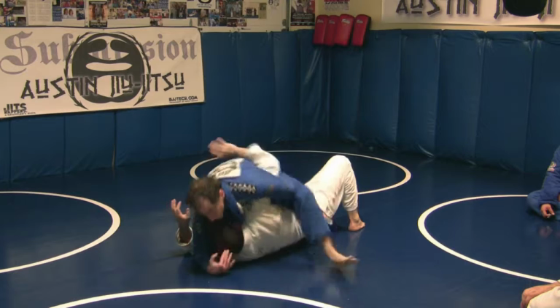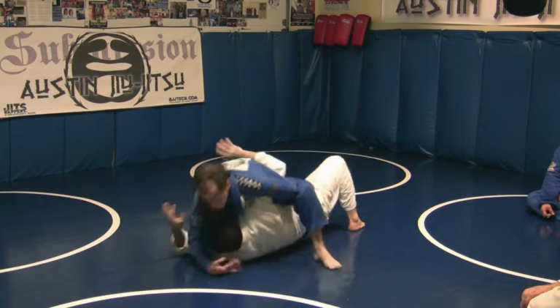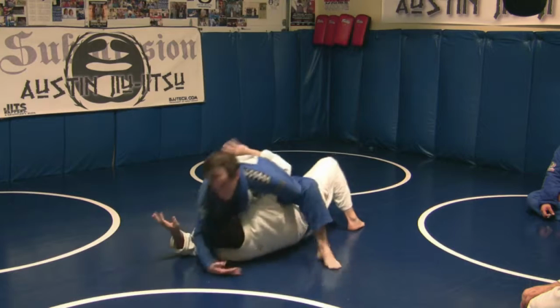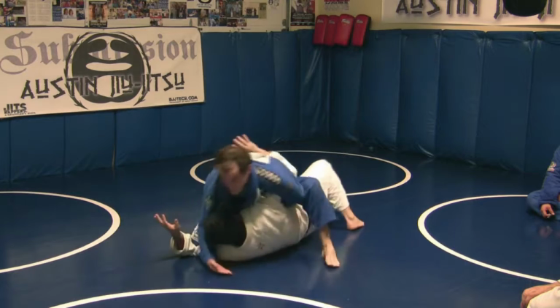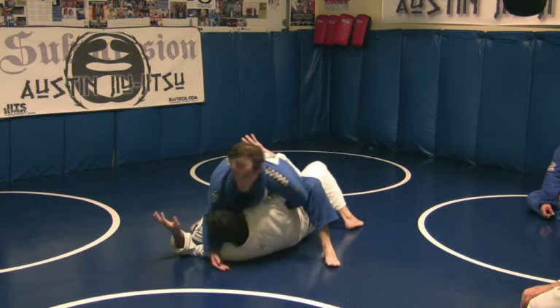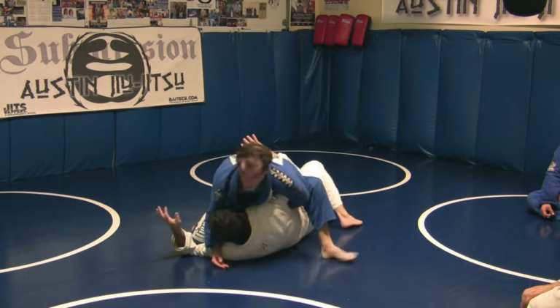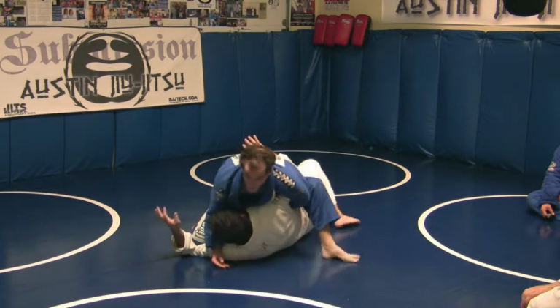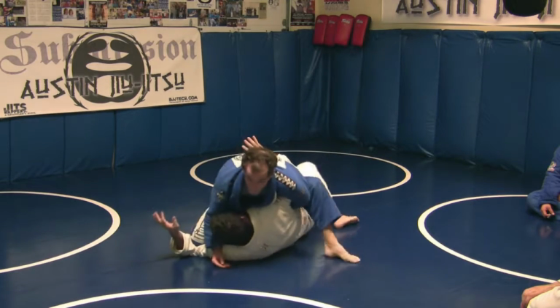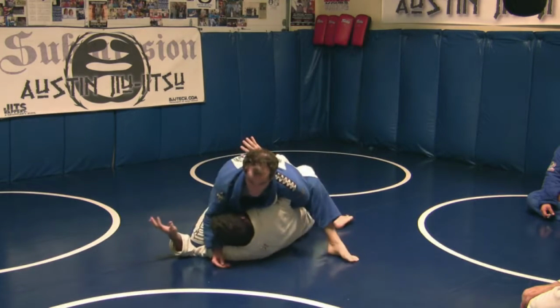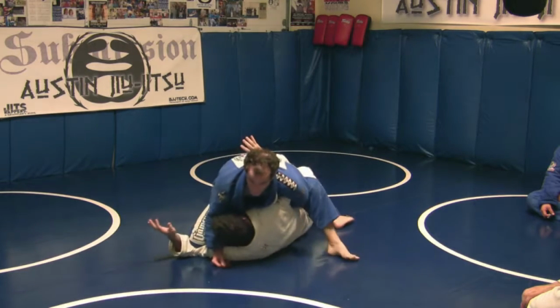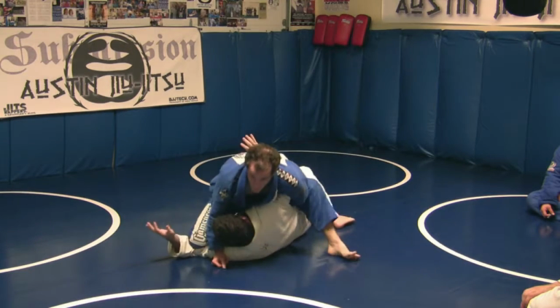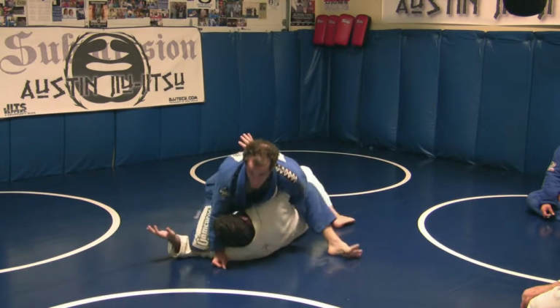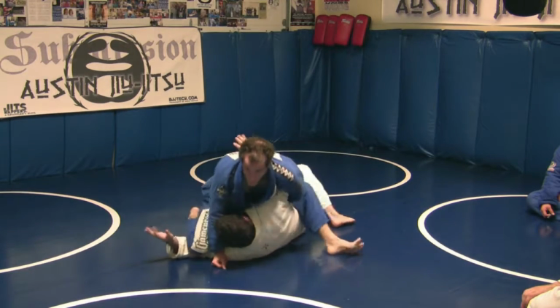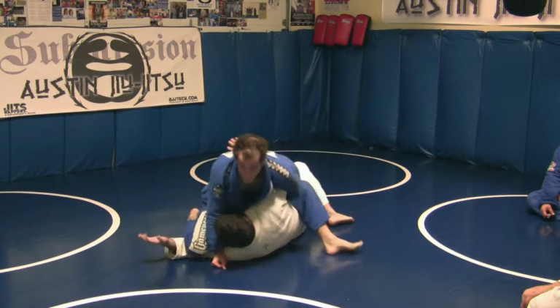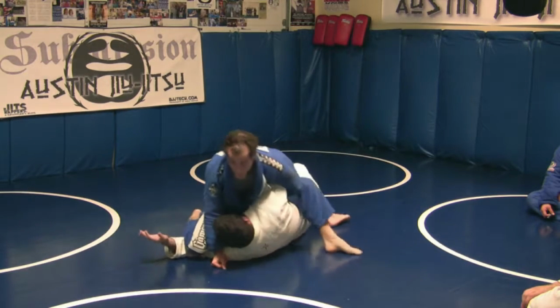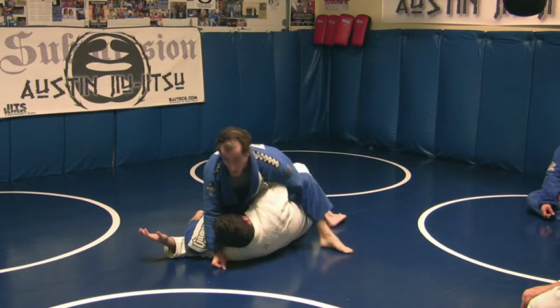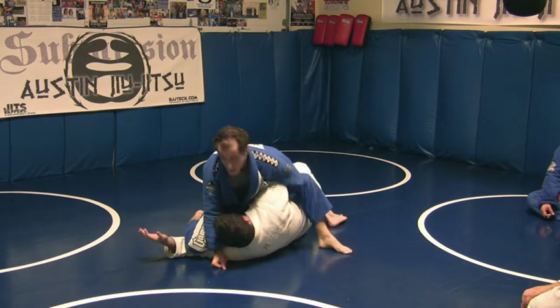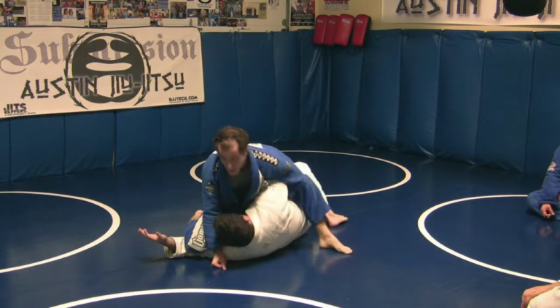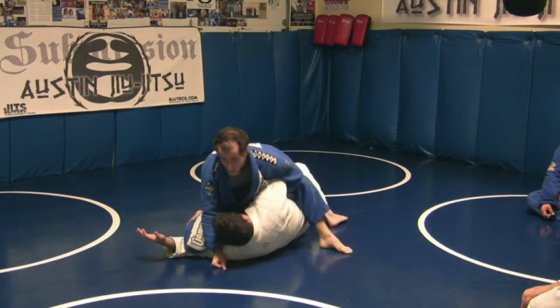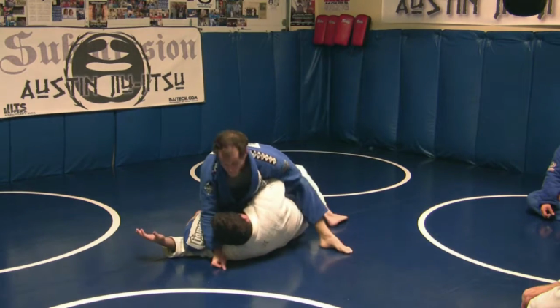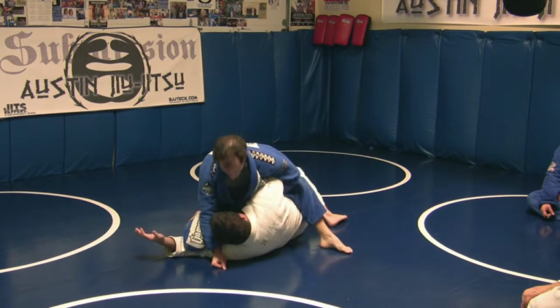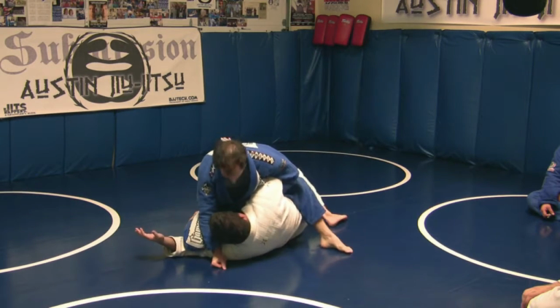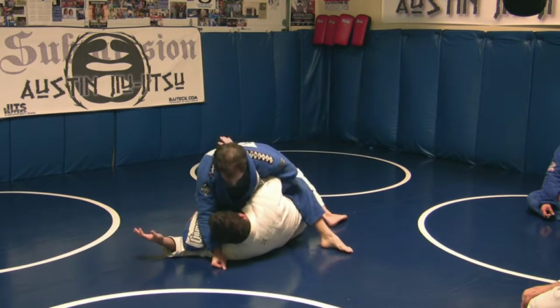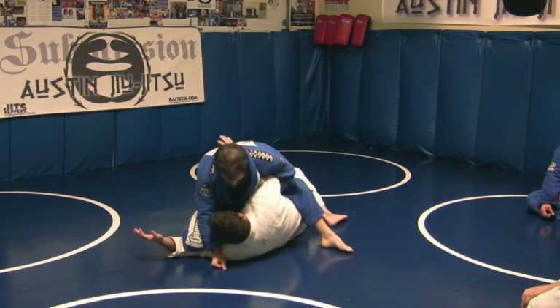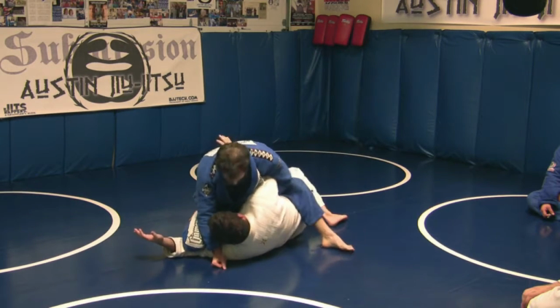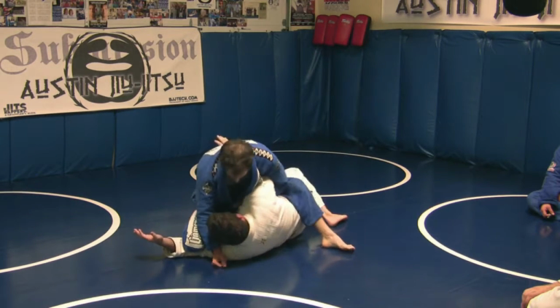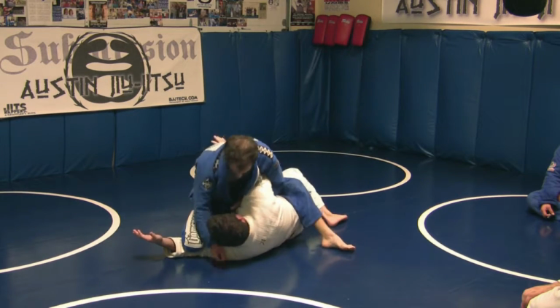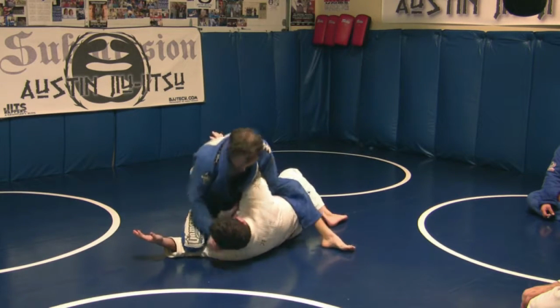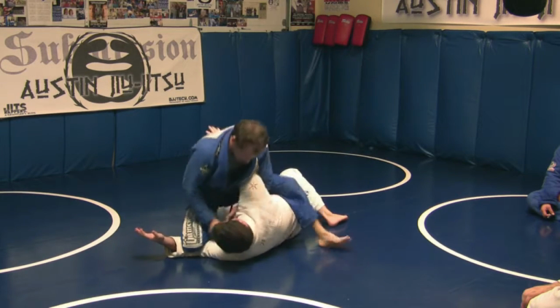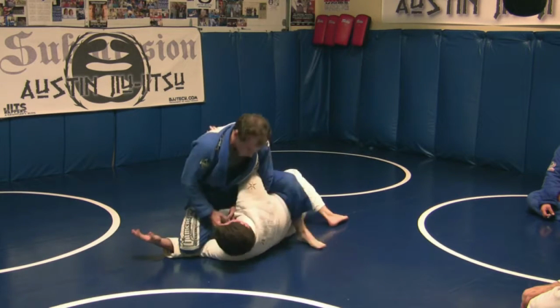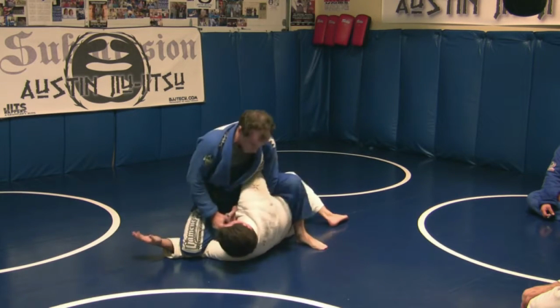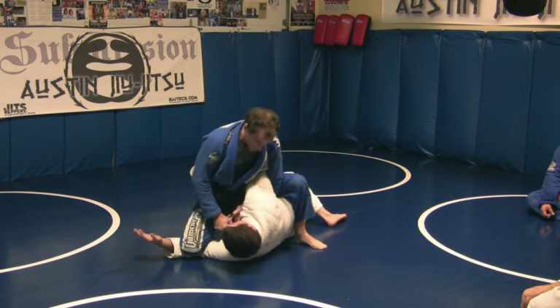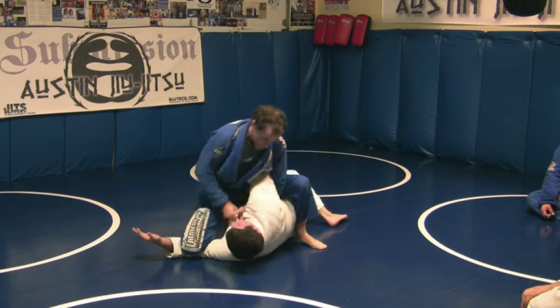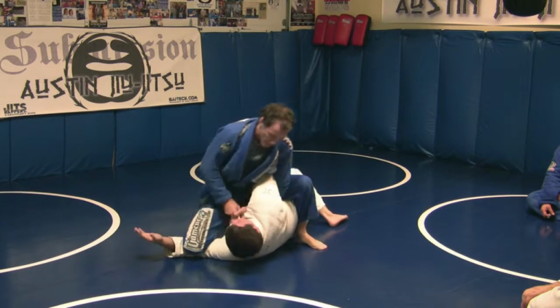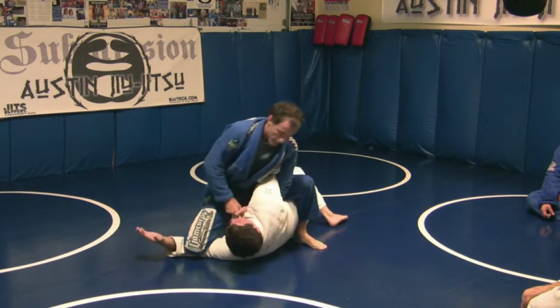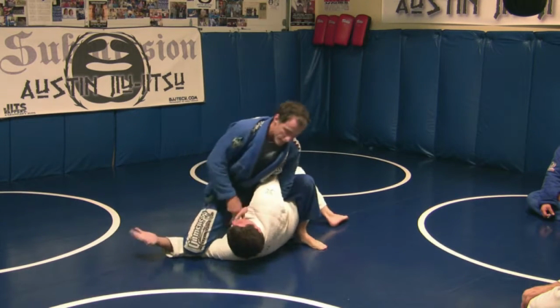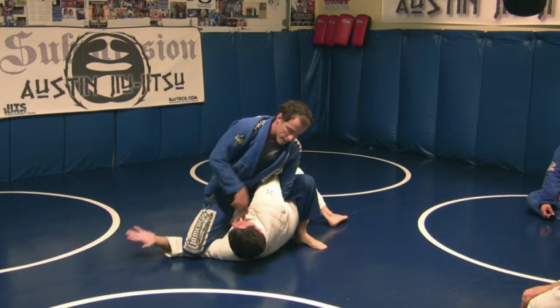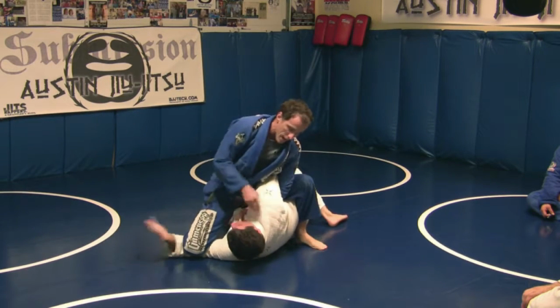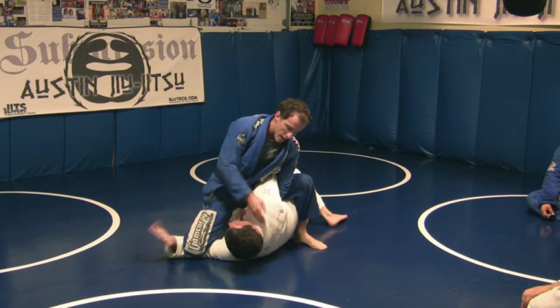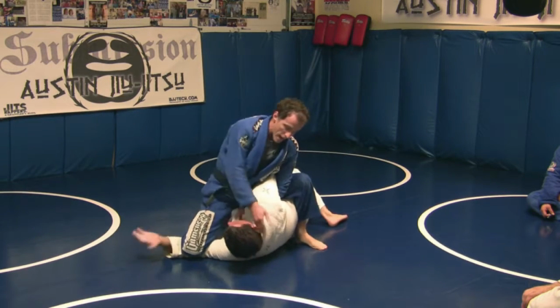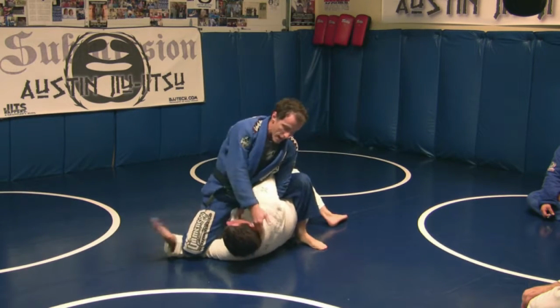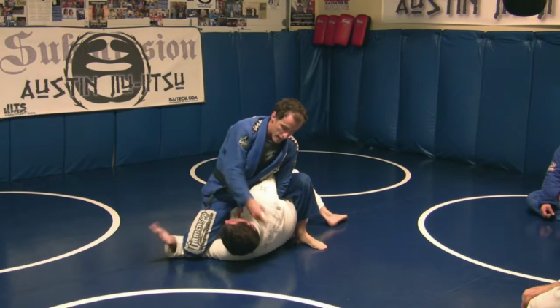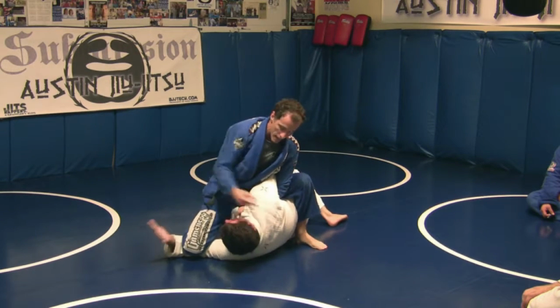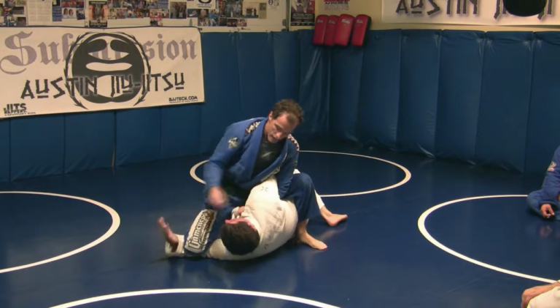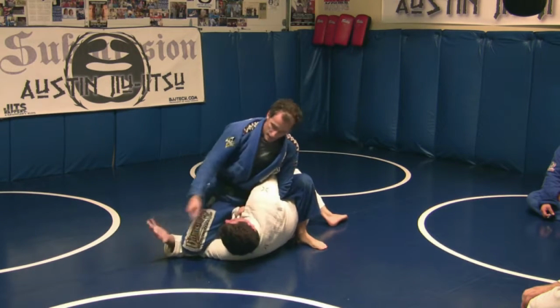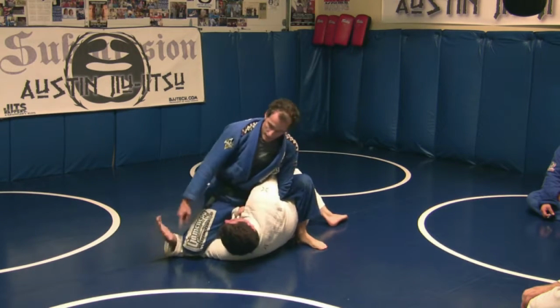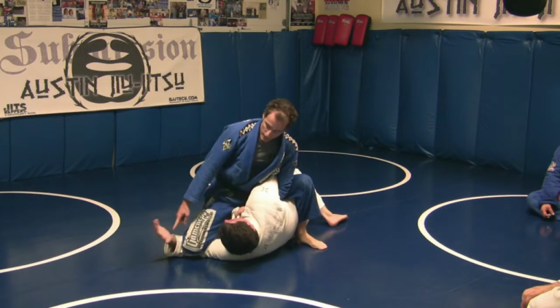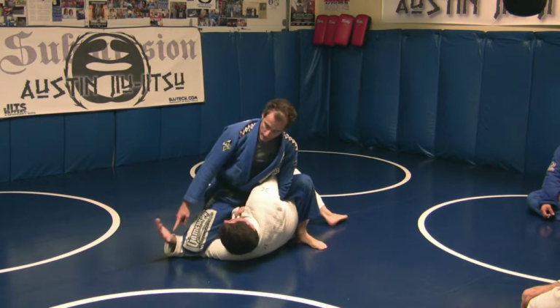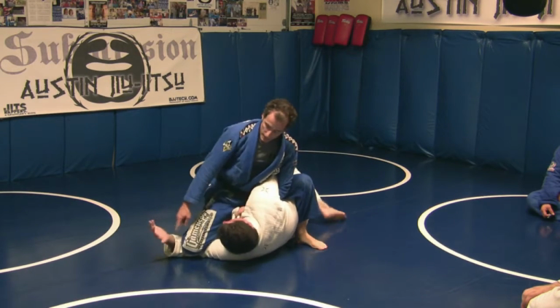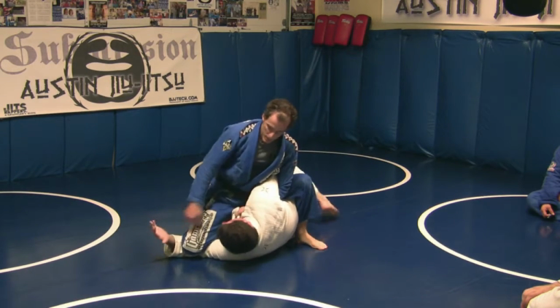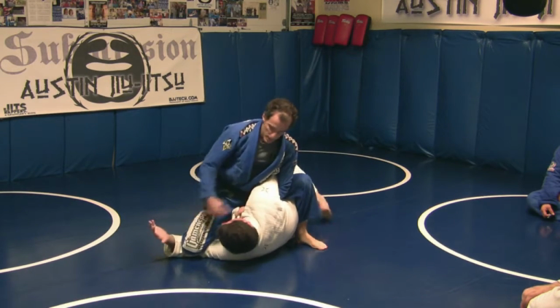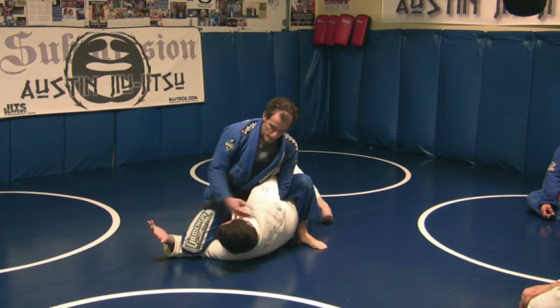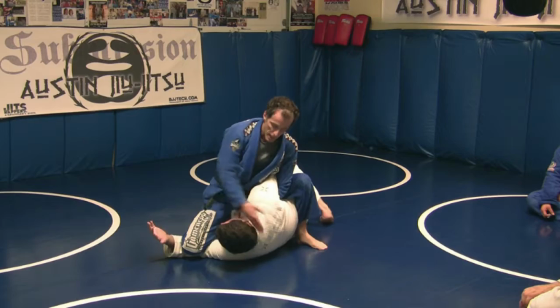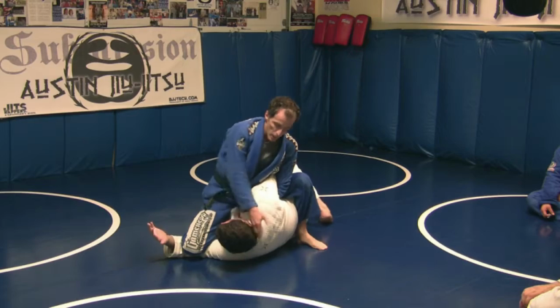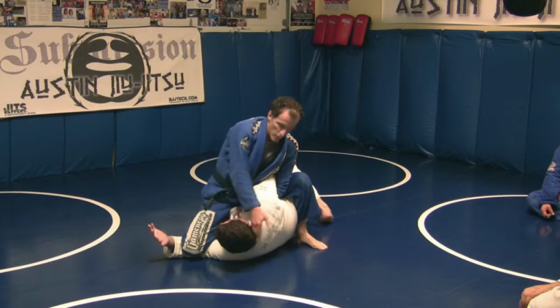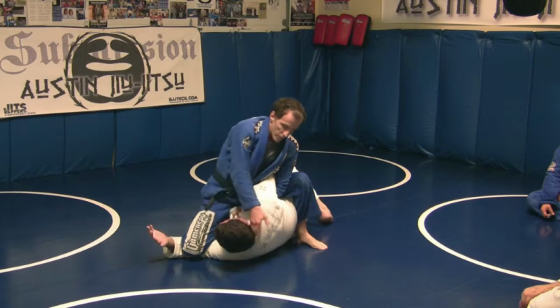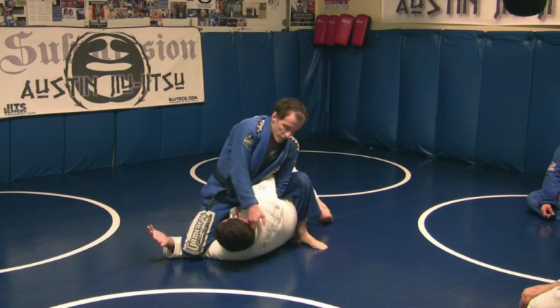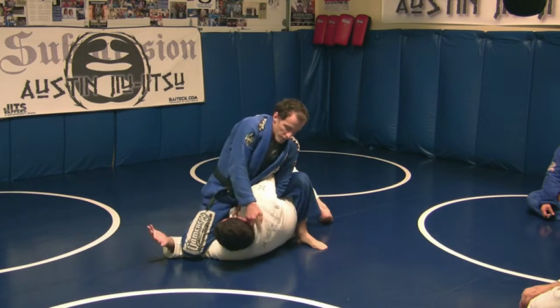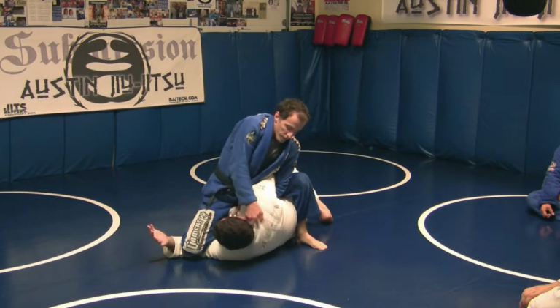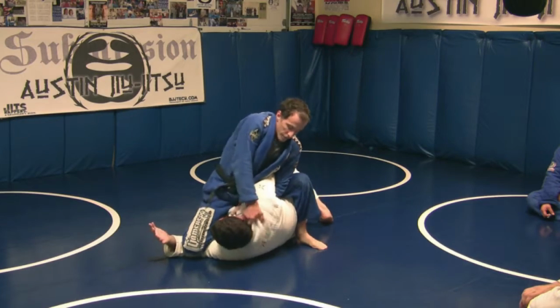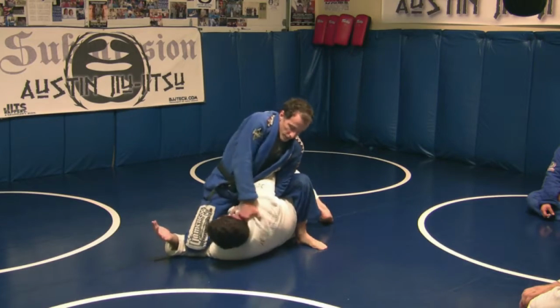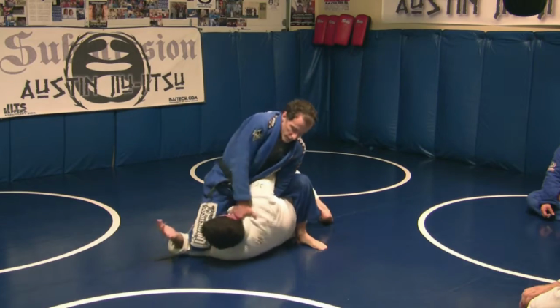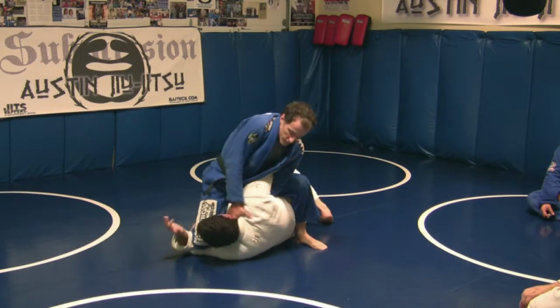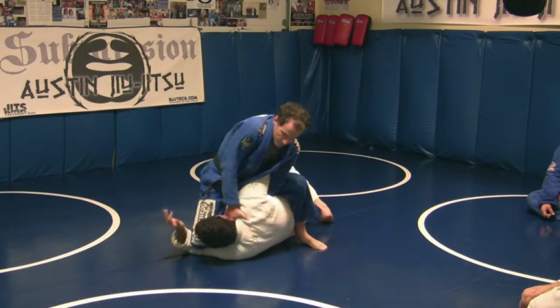Reach under. Notice I've got a knee on bicep over here on the right side — that's kind of handy. Keeps this out of the way for the defense.